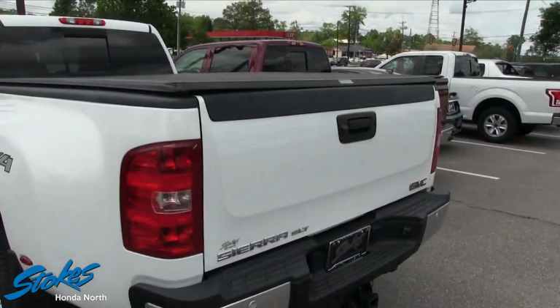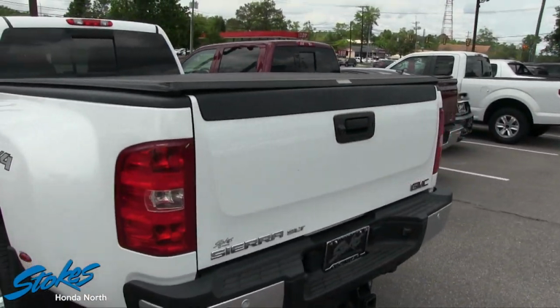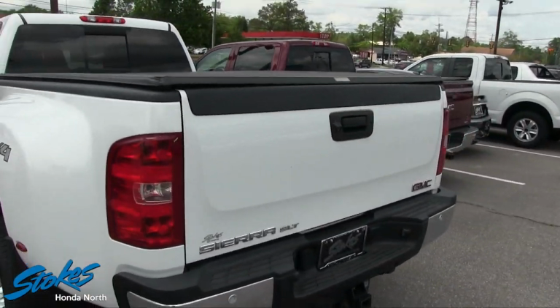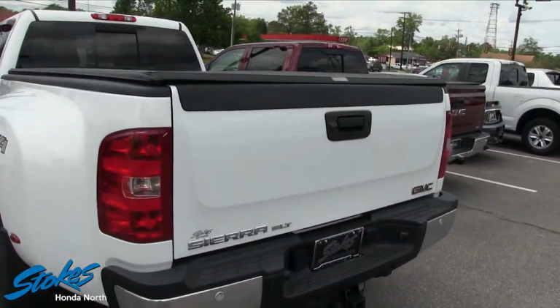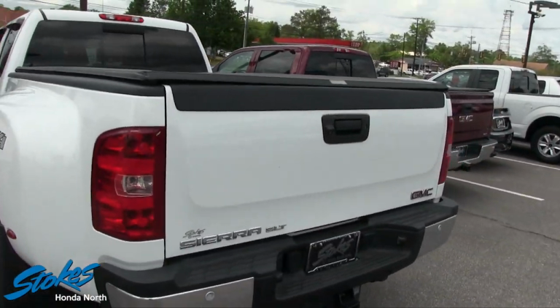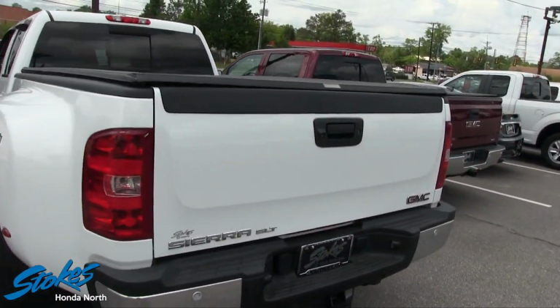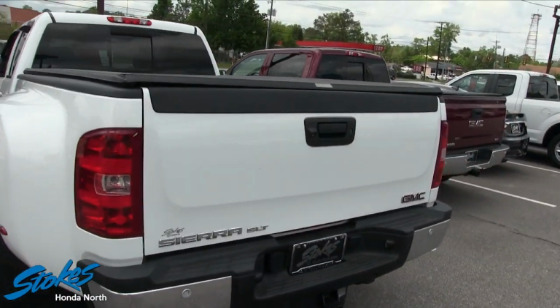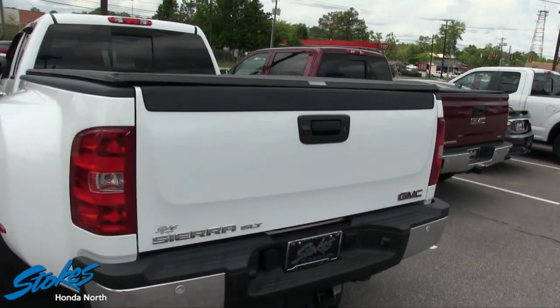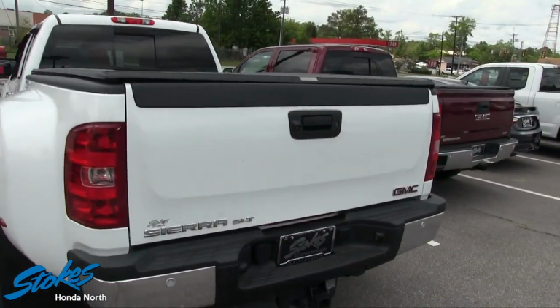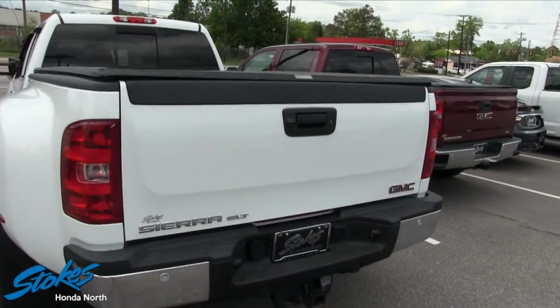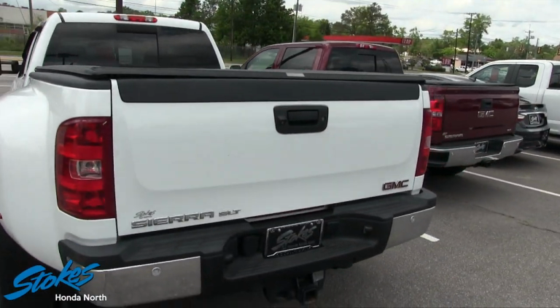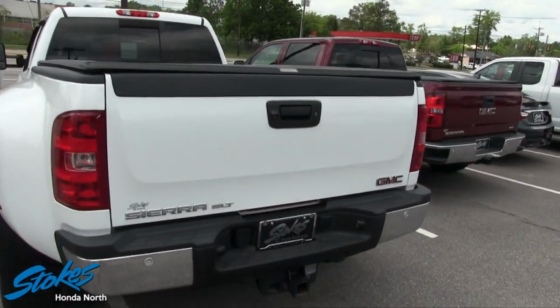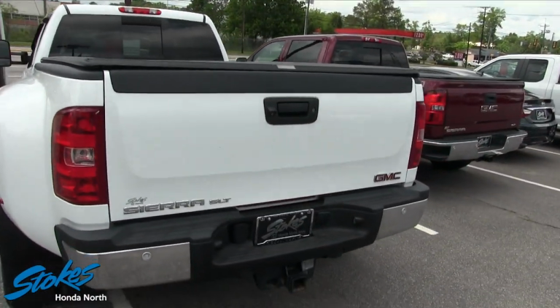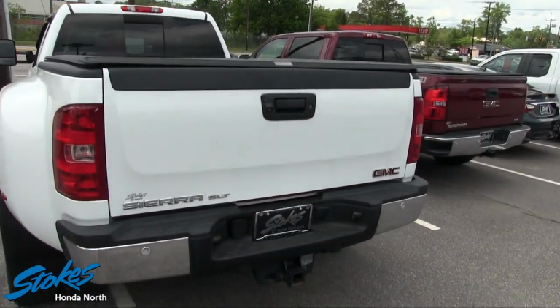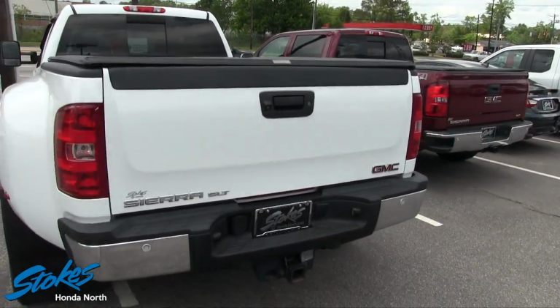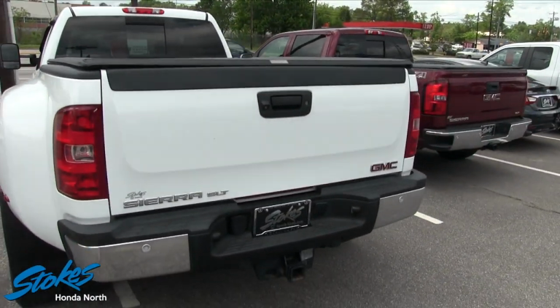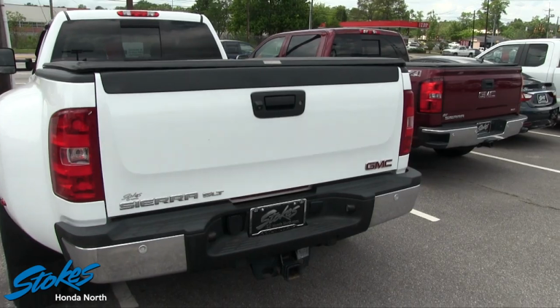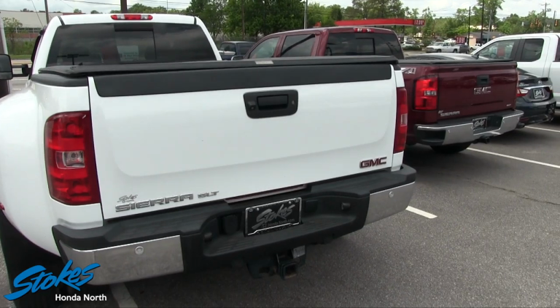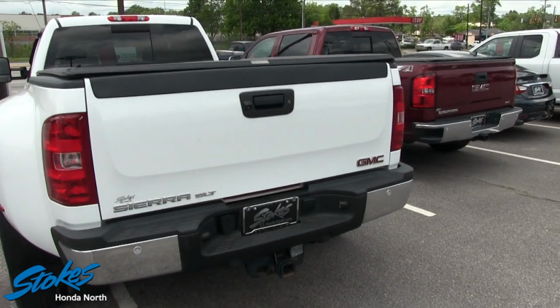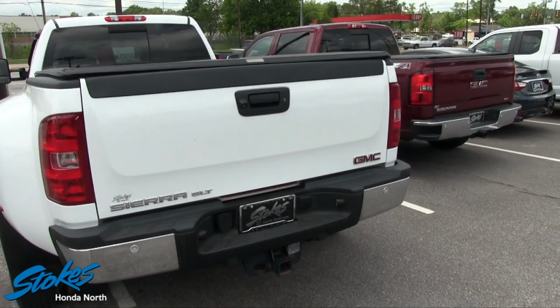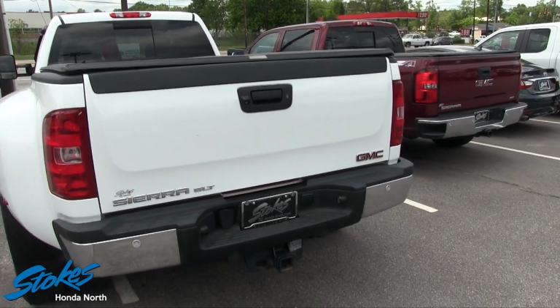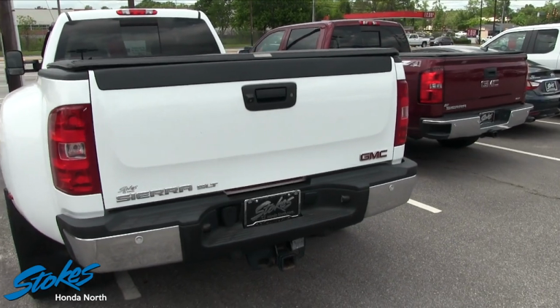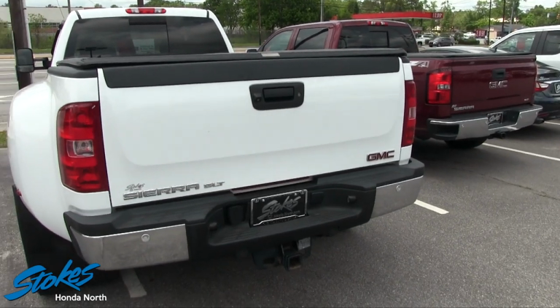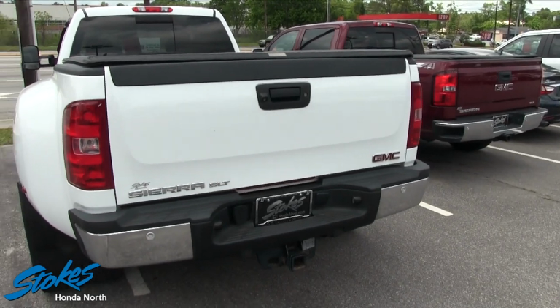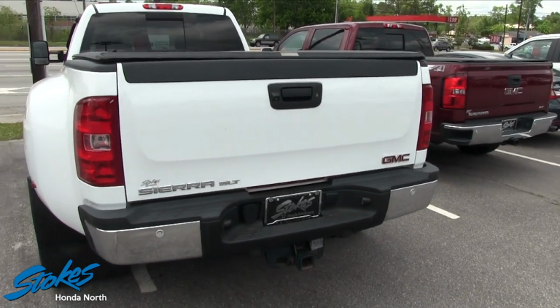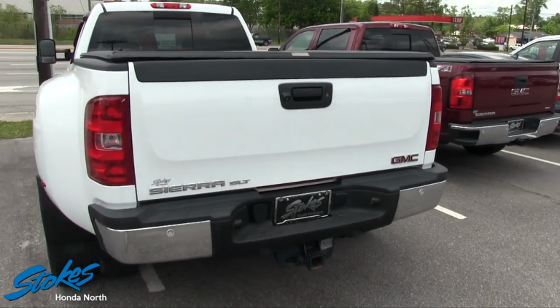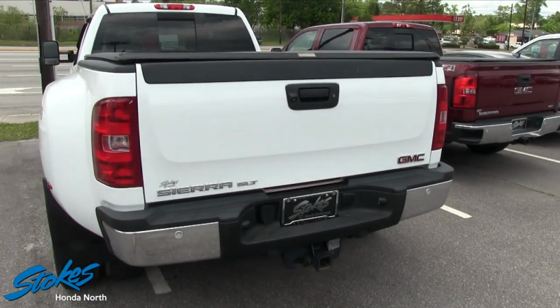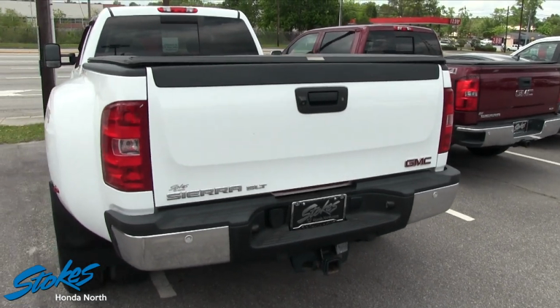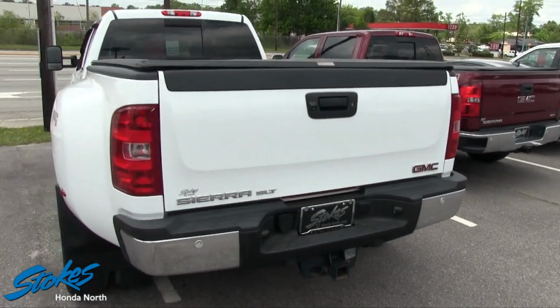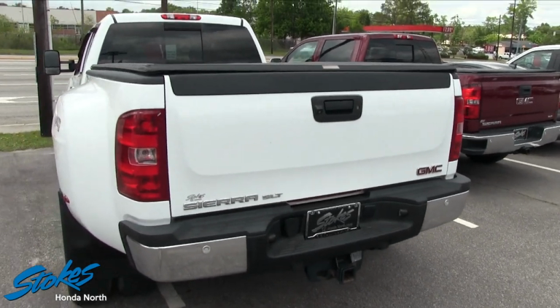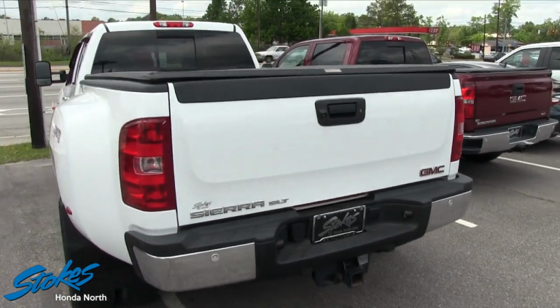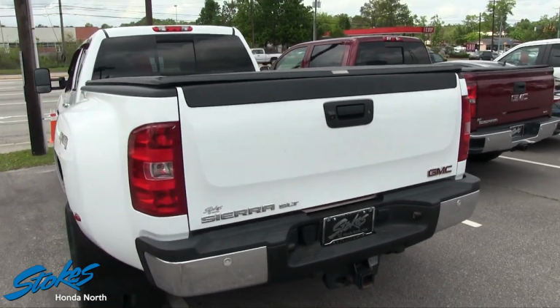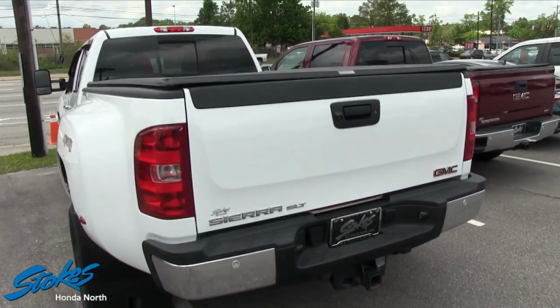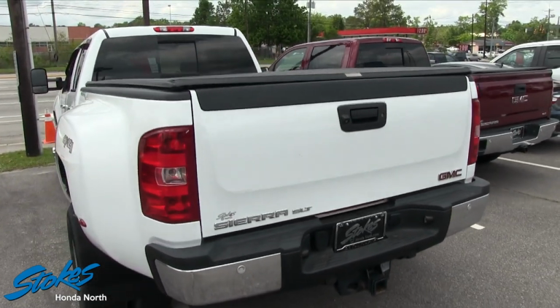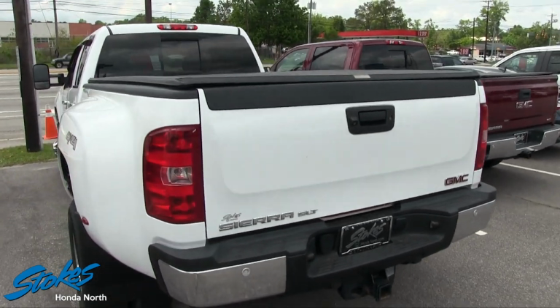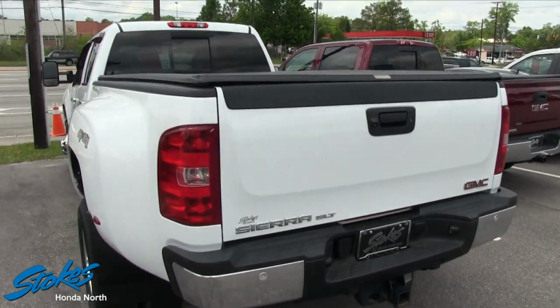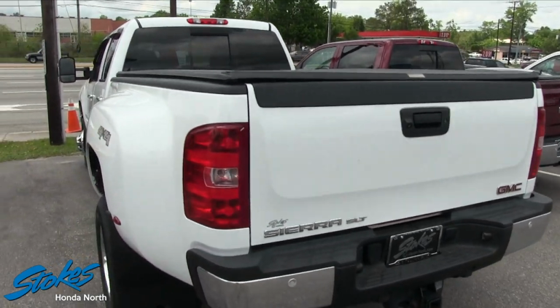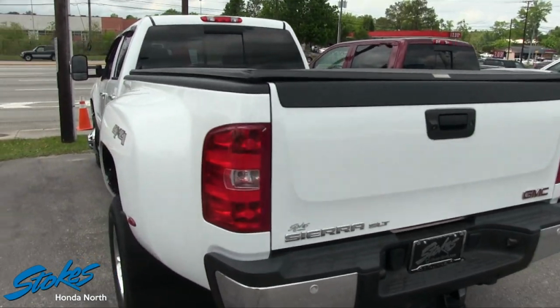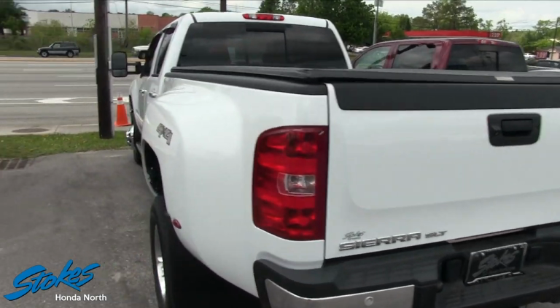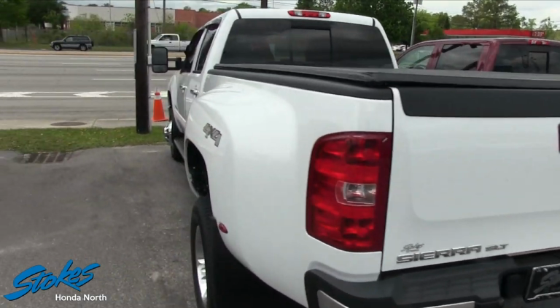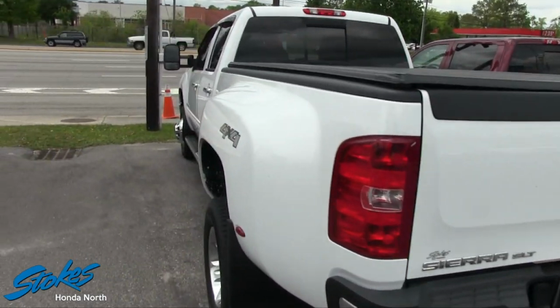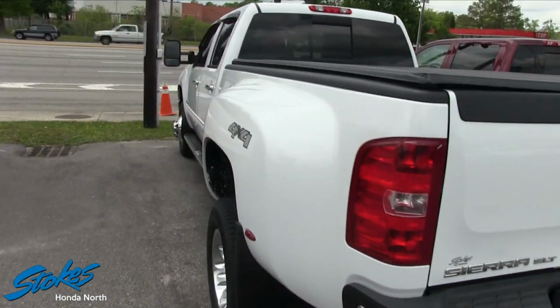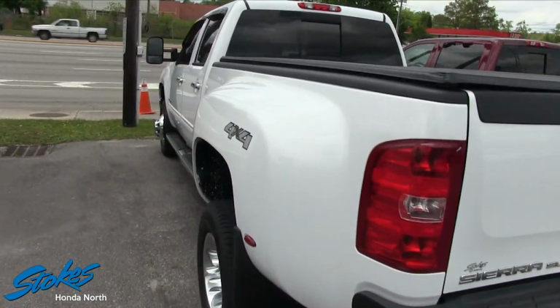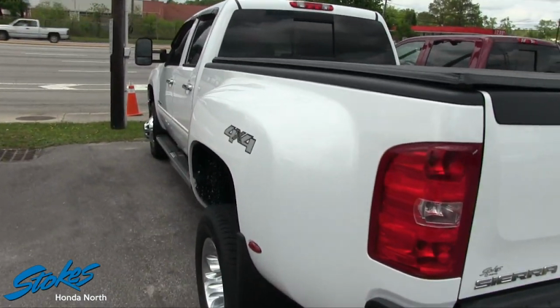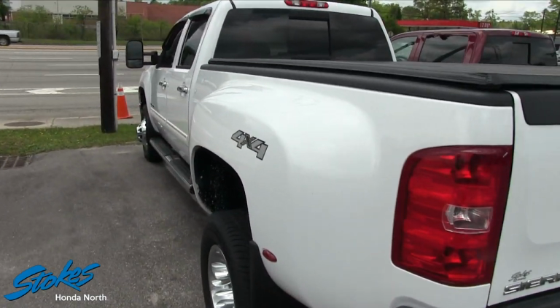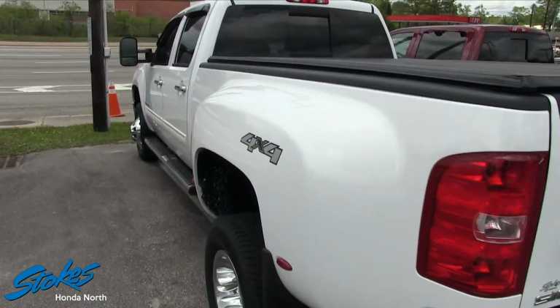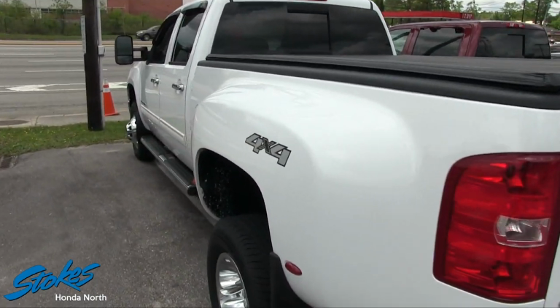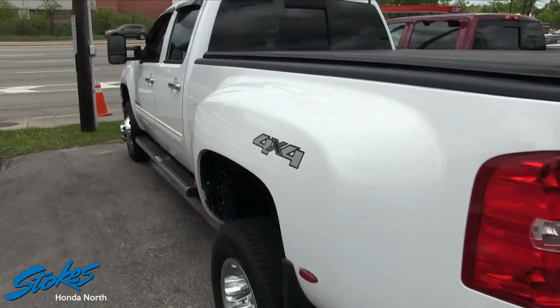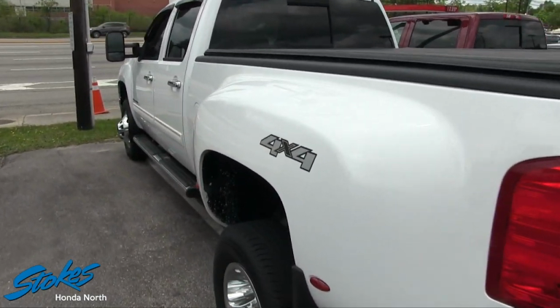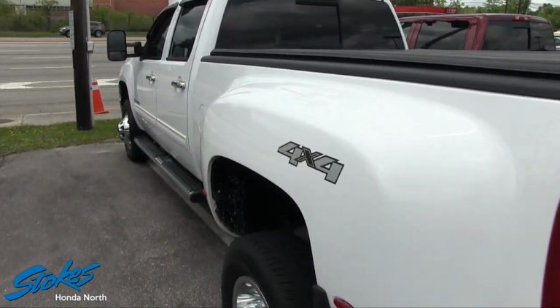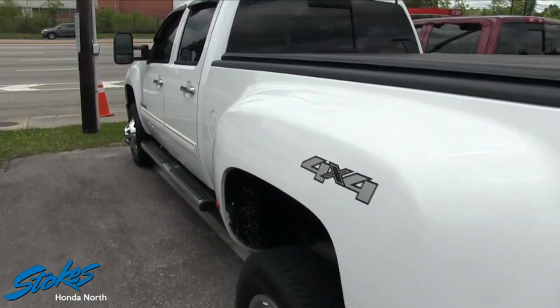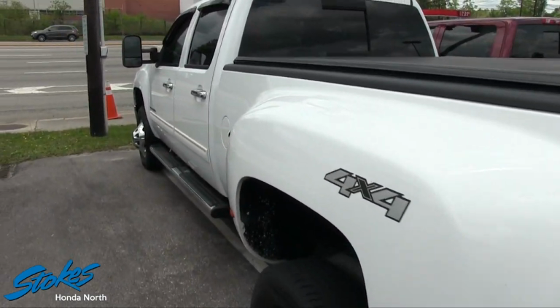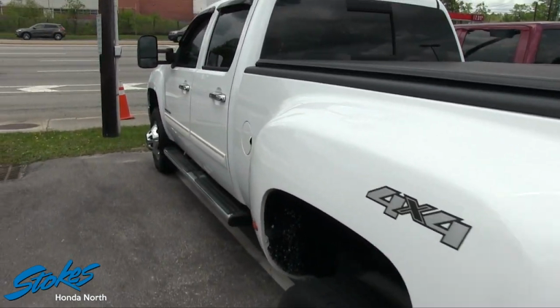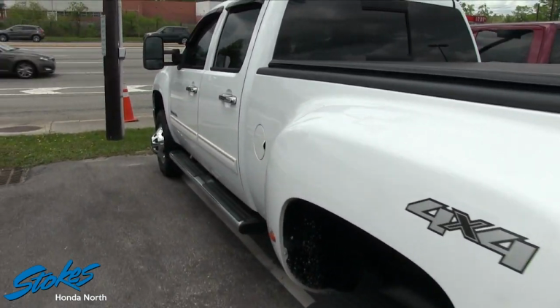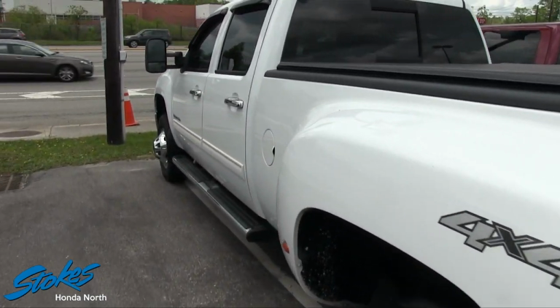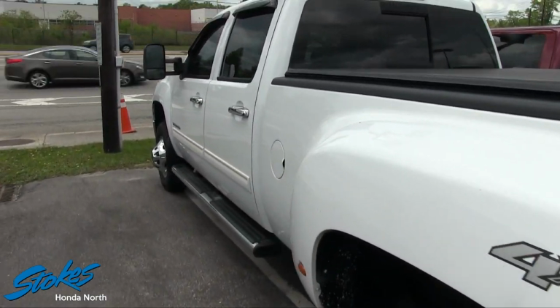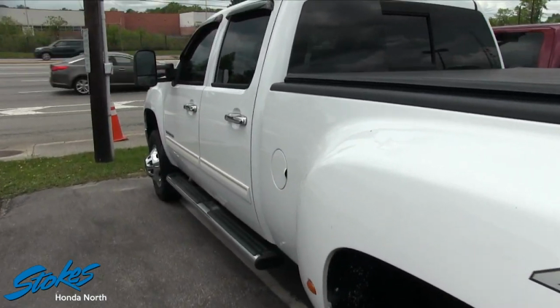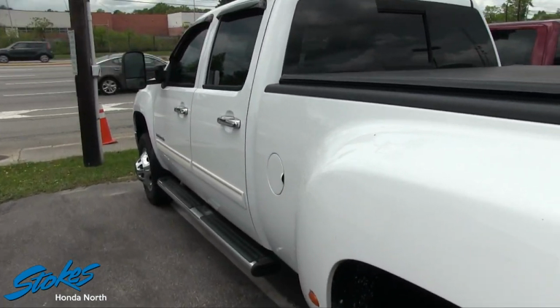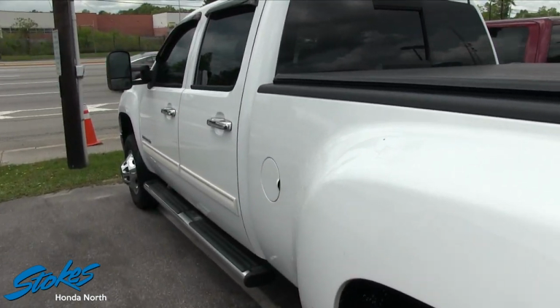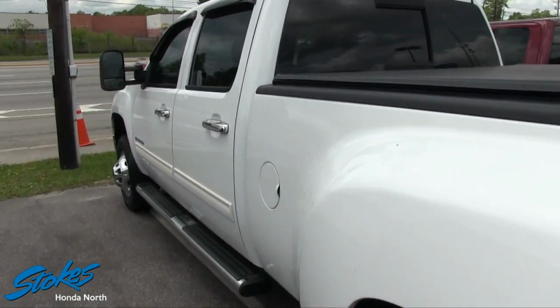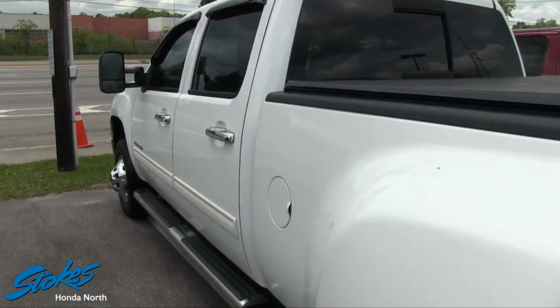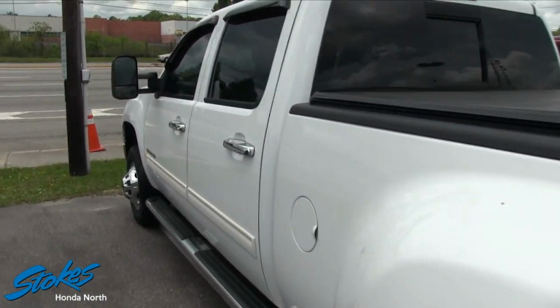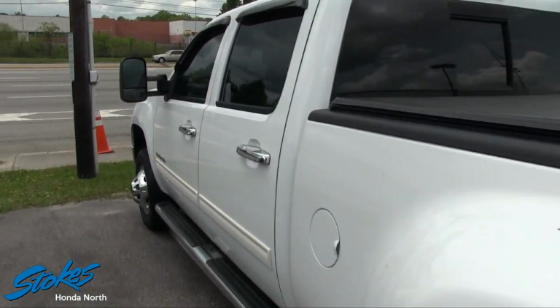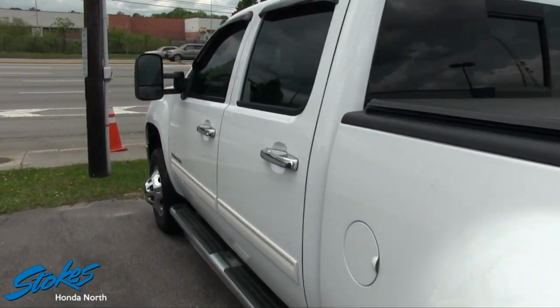Pretty clean. It's got a backup camera, backup sensors — it's got it going on folks. It's a big boy truck, I tell you.